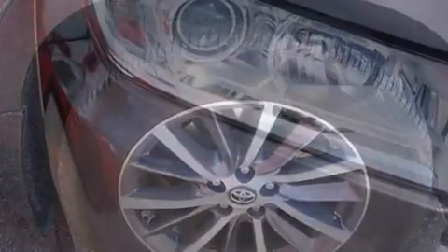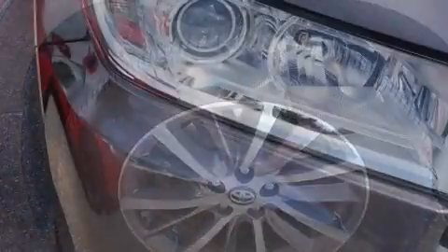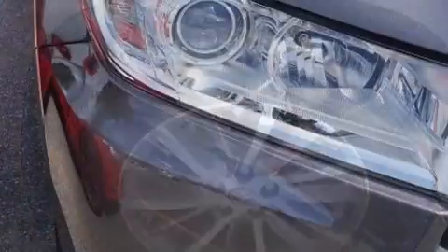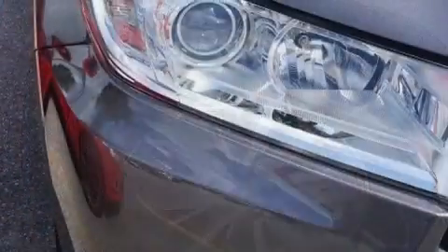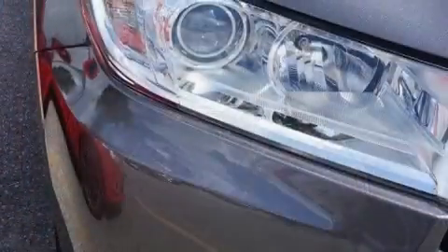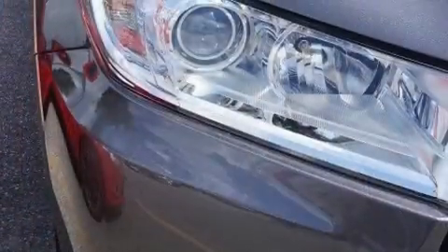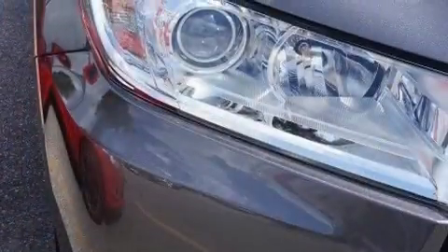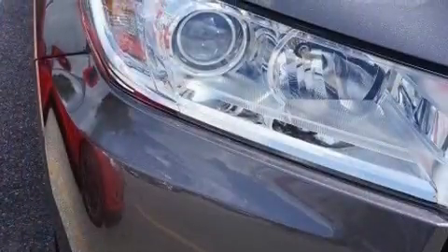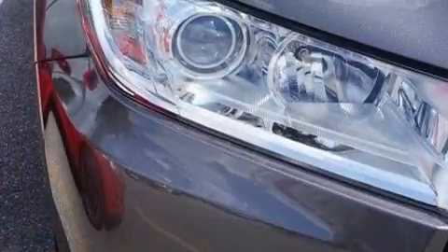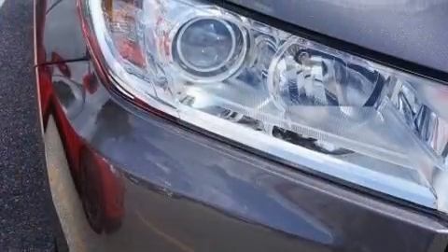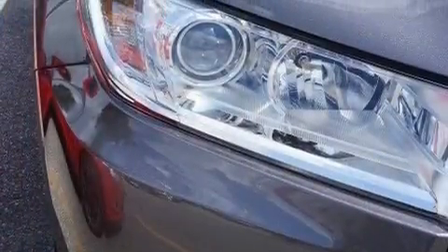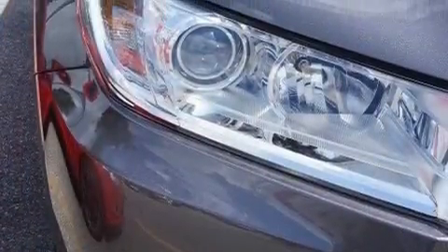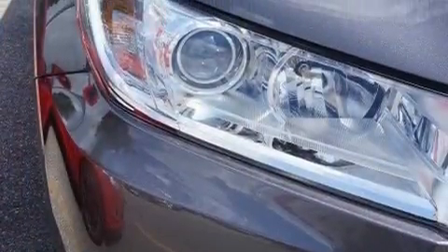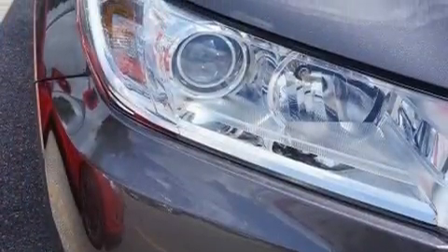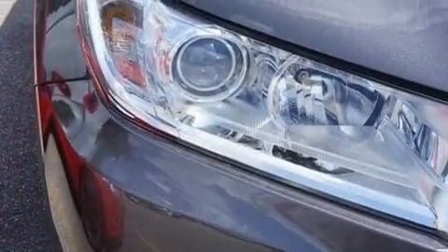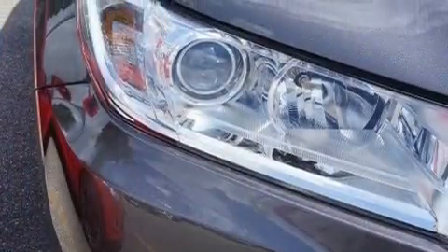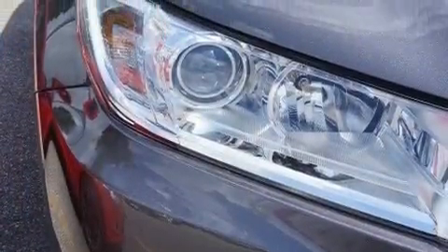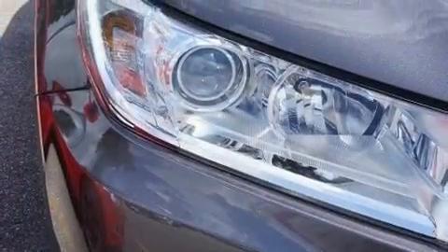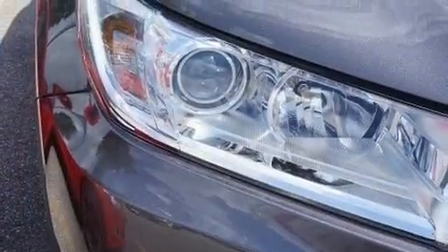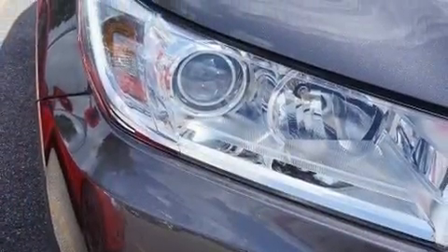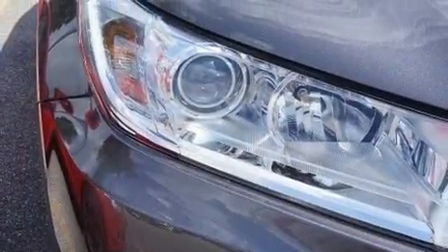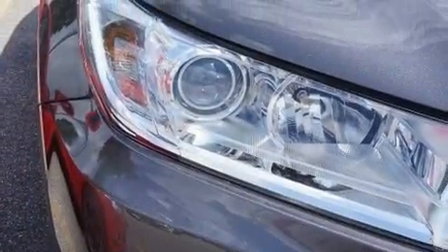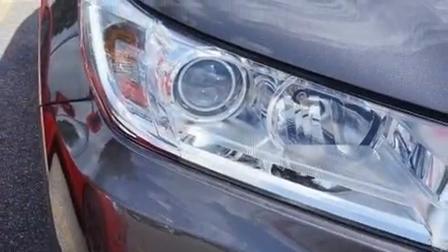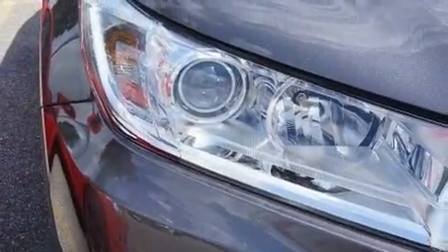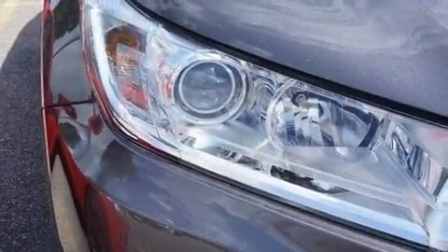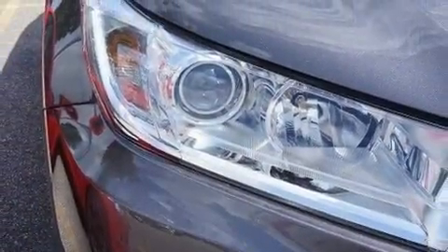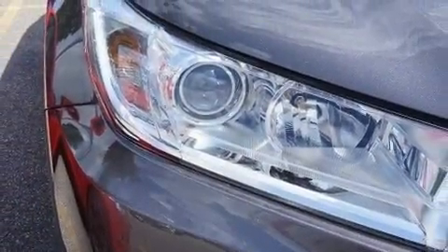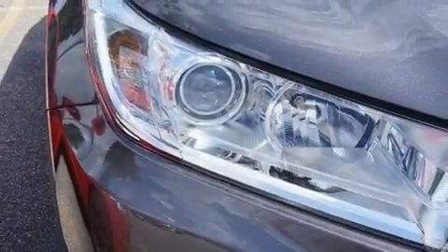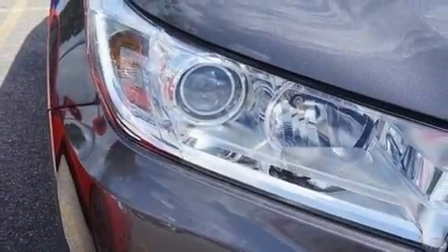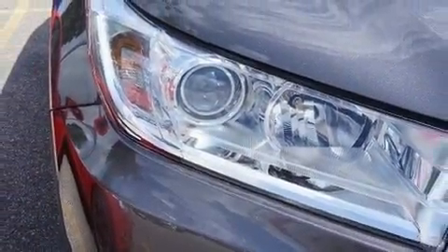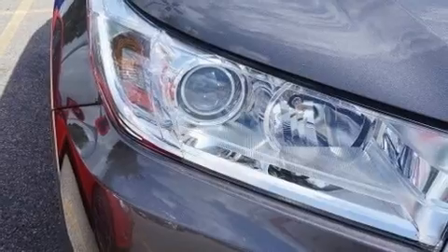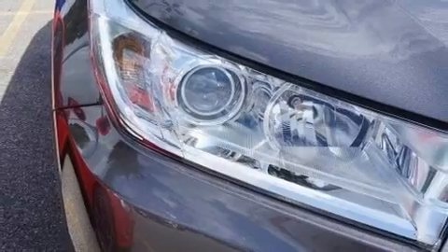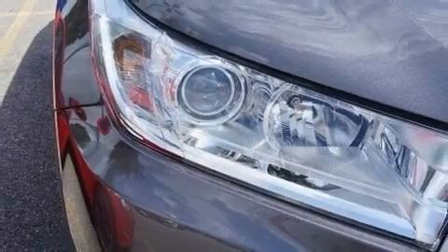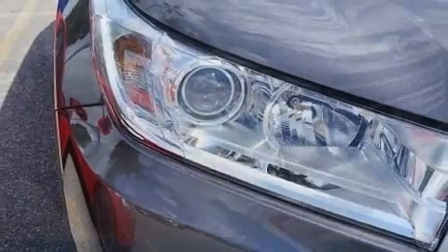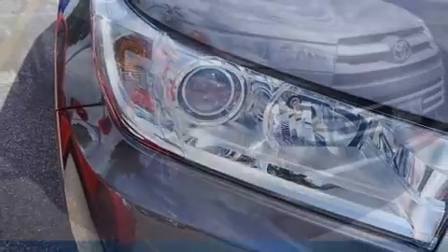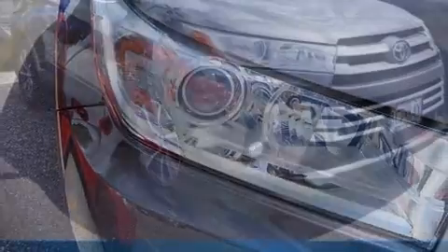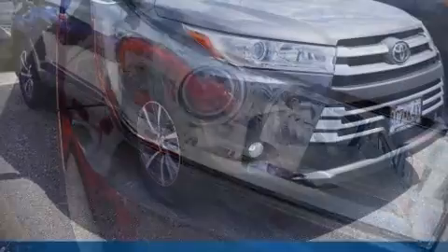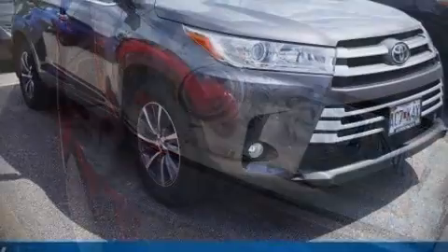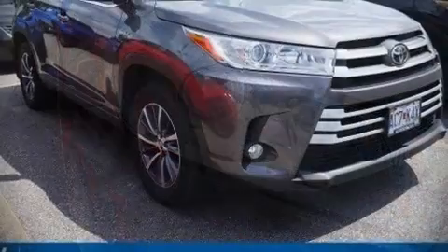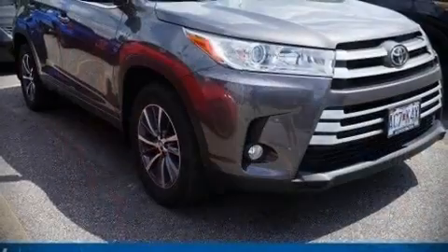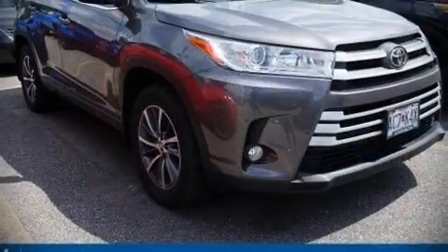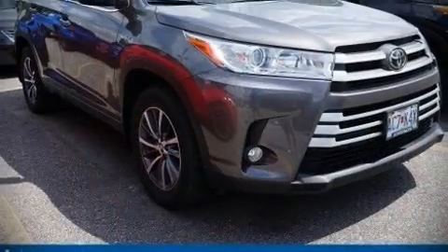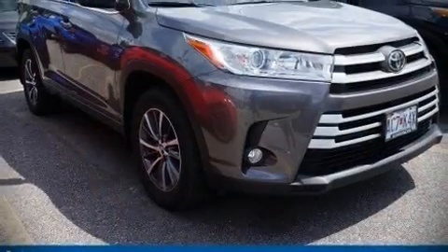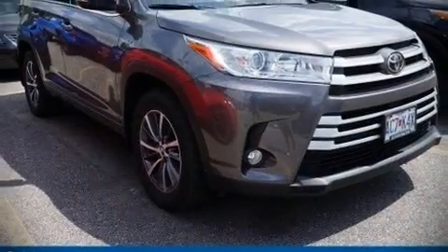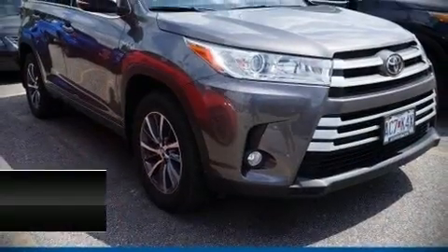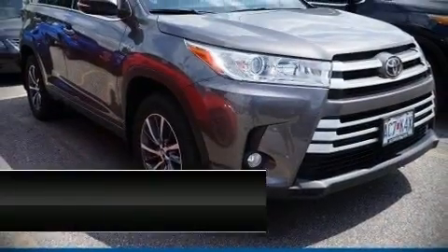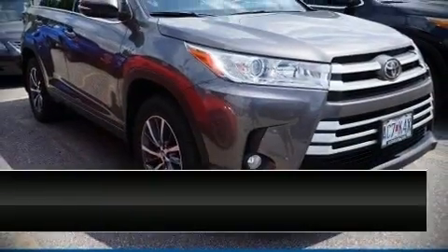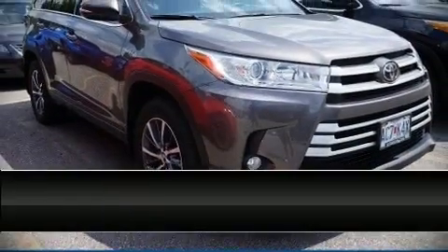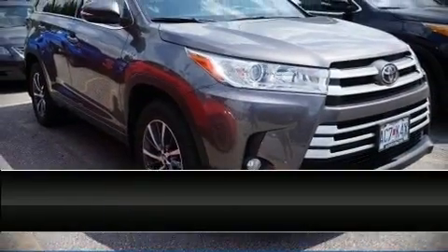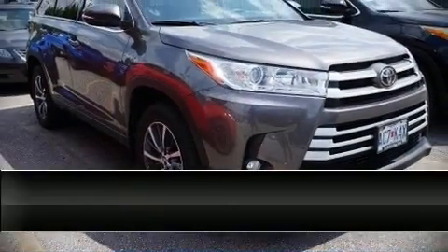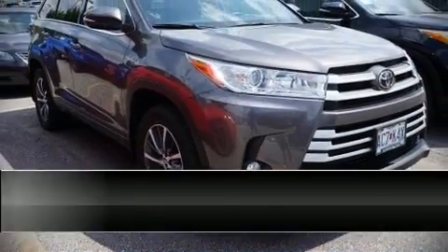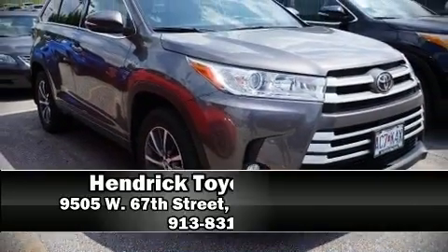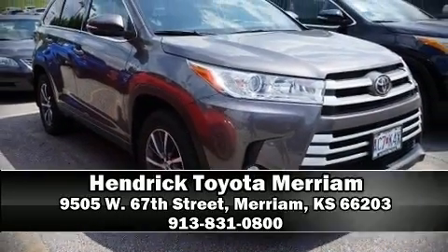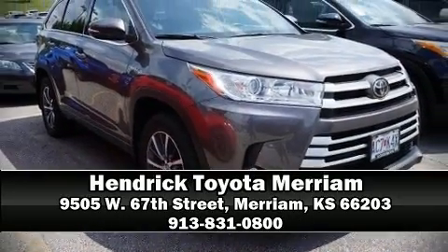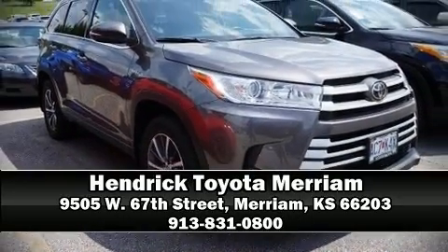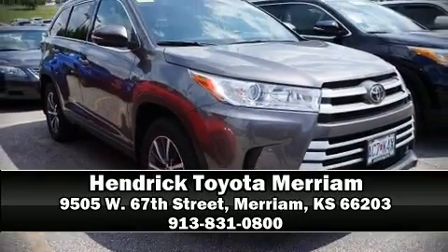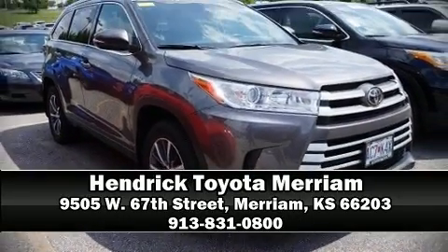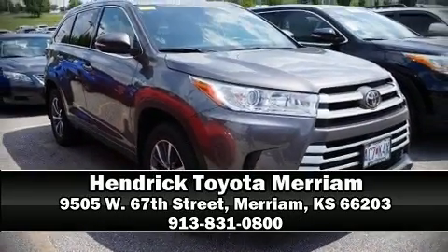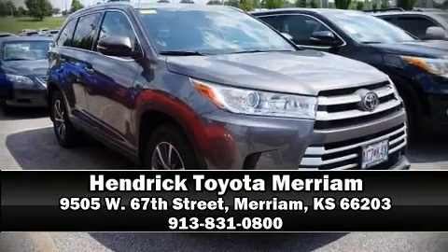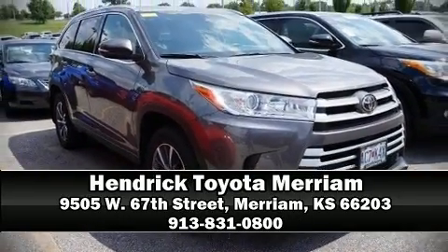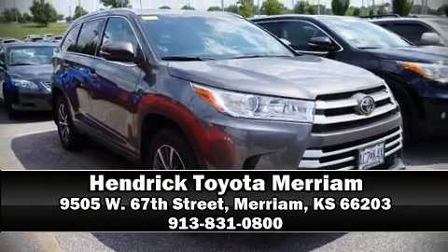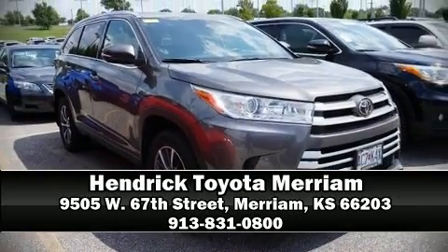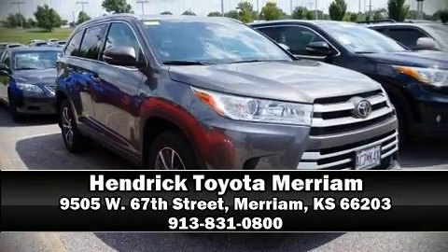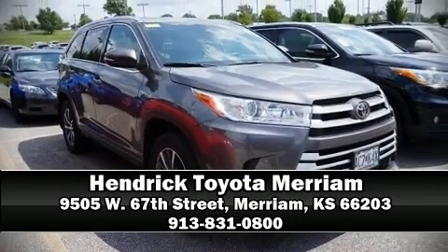When road conditions become unpredictable, rely on all-wheel drive to maintain outstanding control. Stop by our dealership or give us a call for more information.